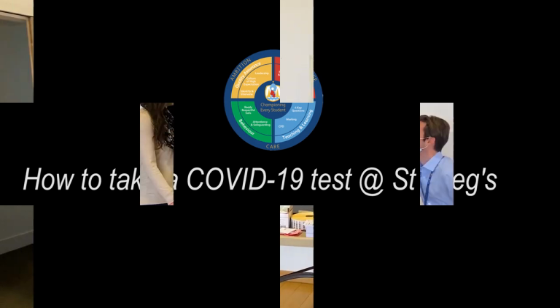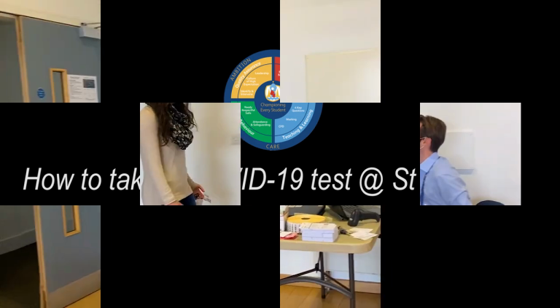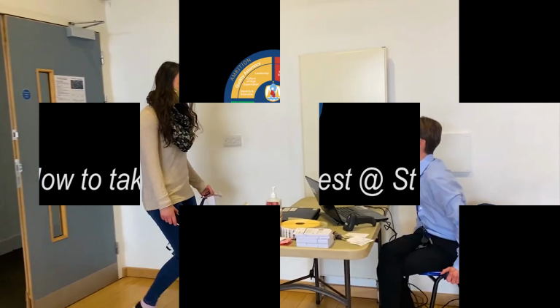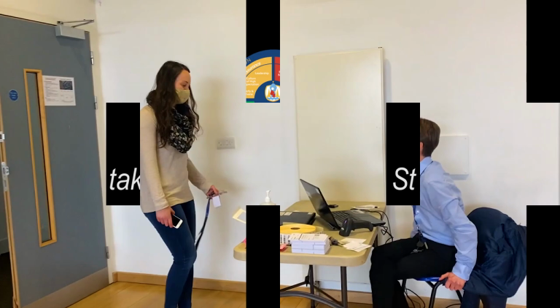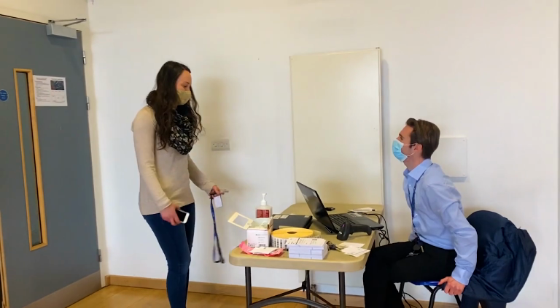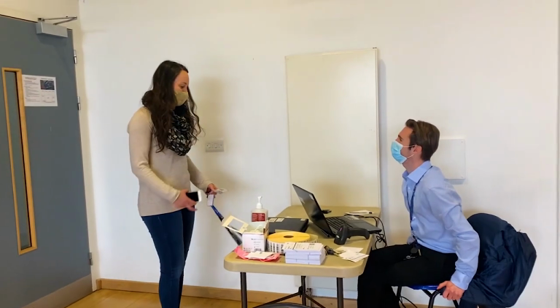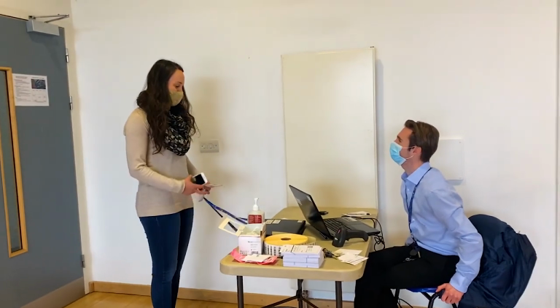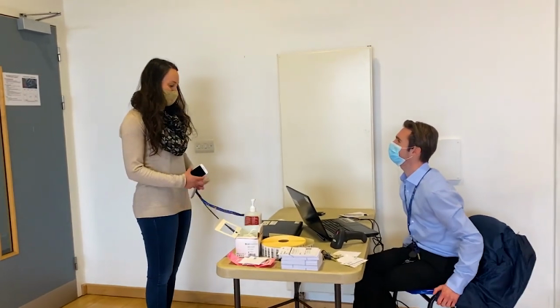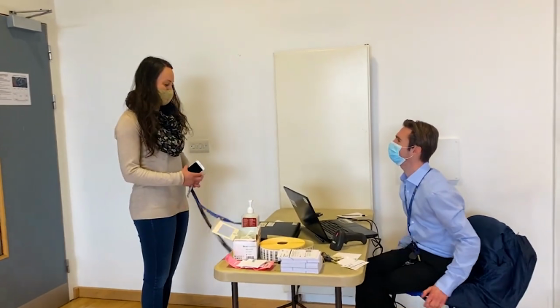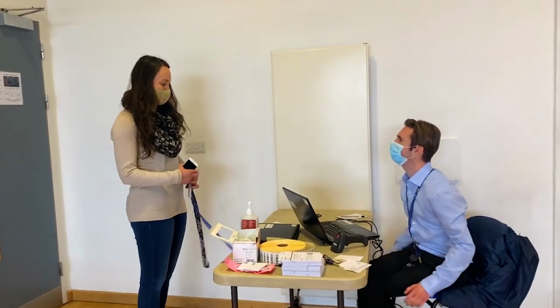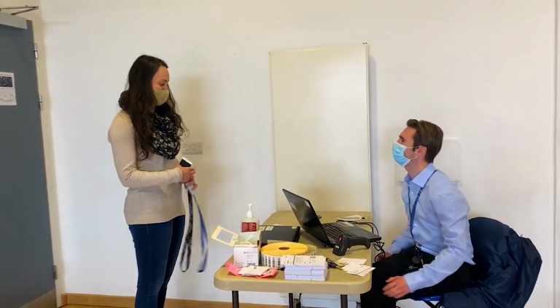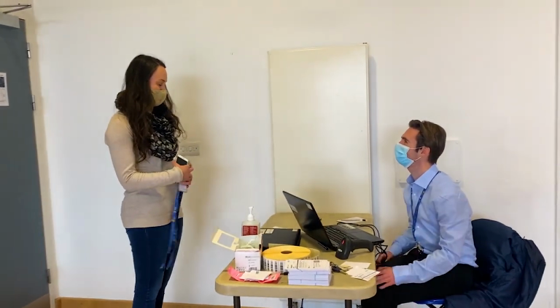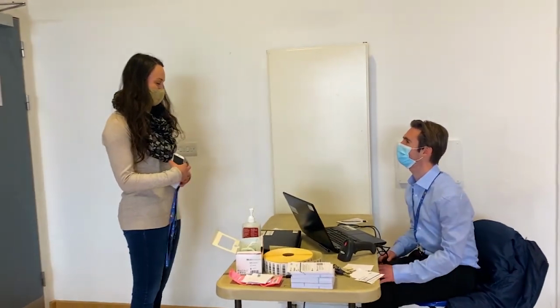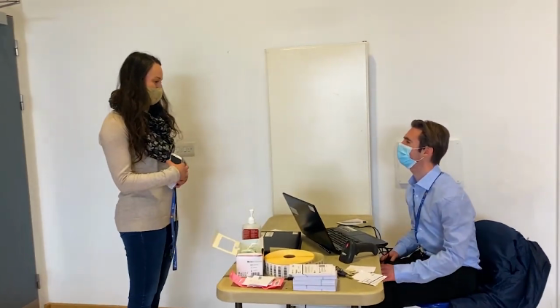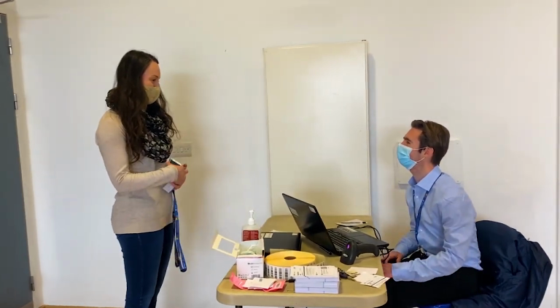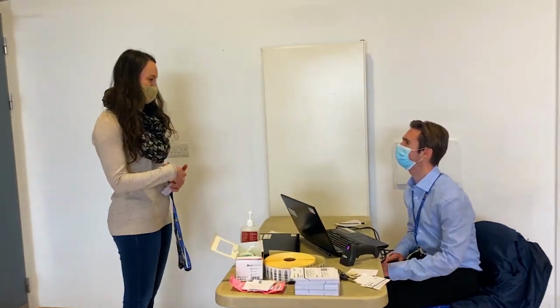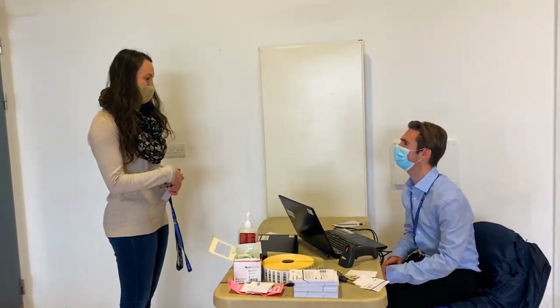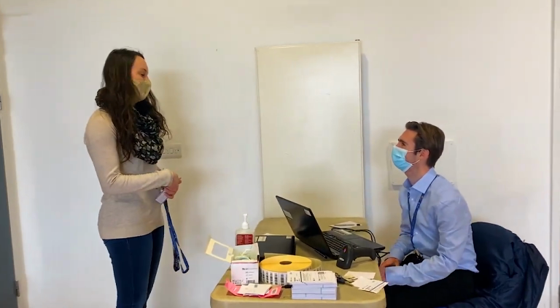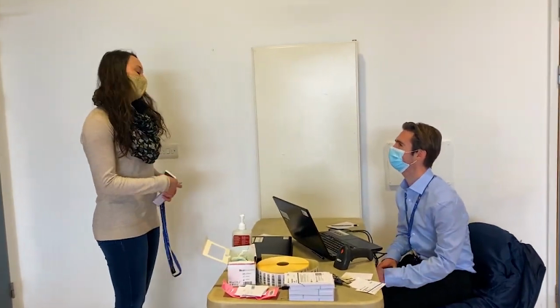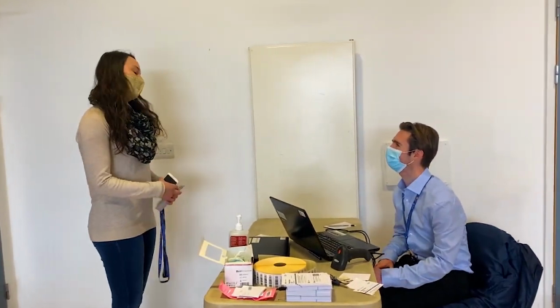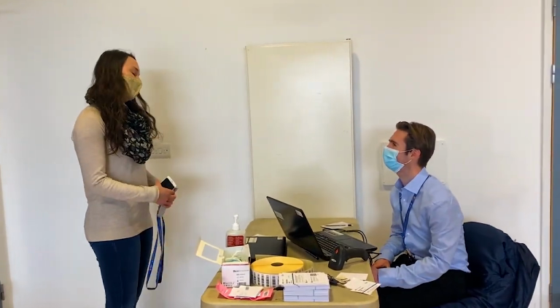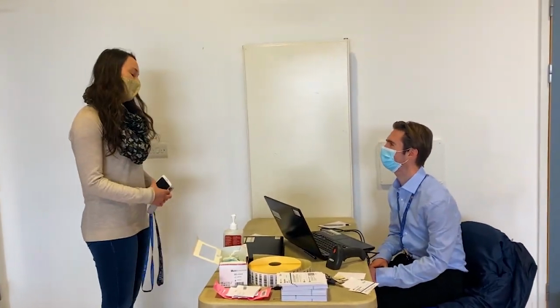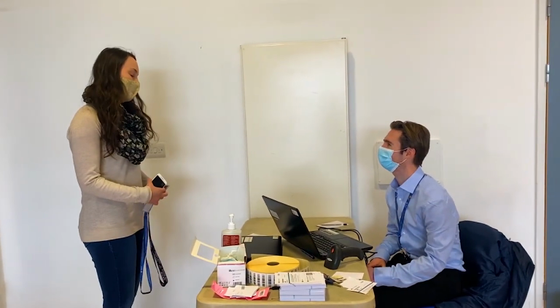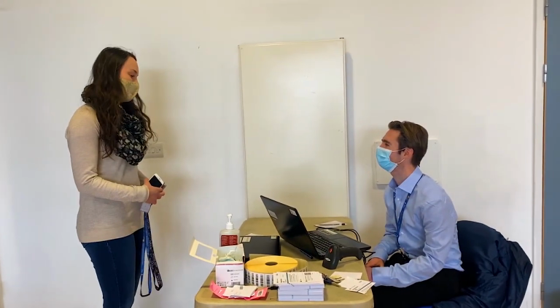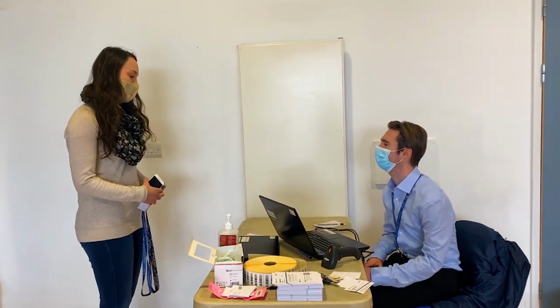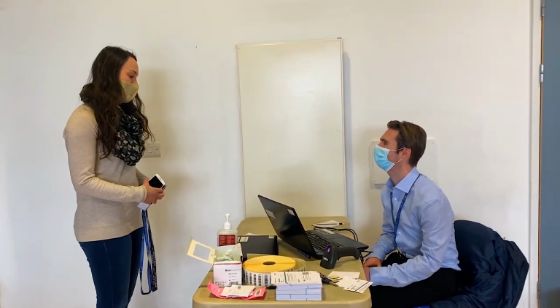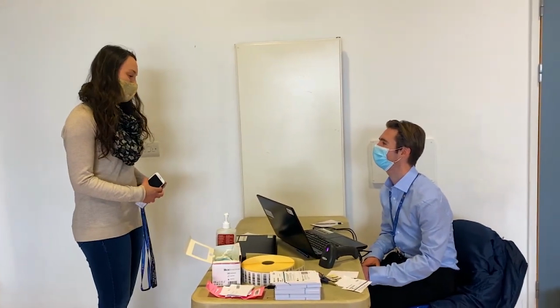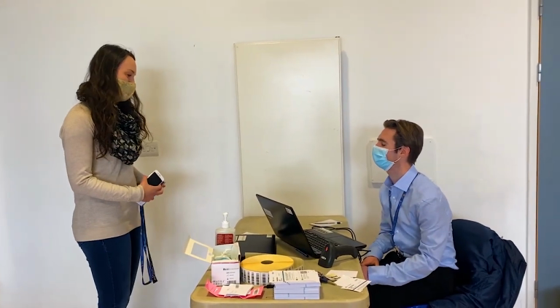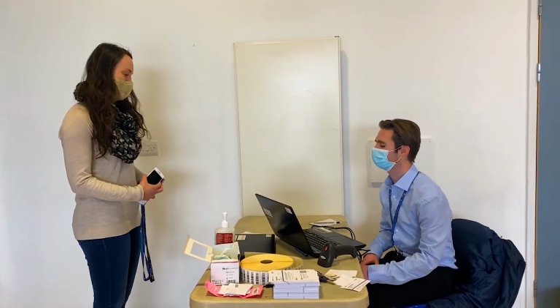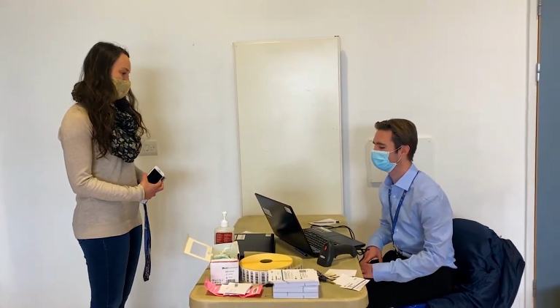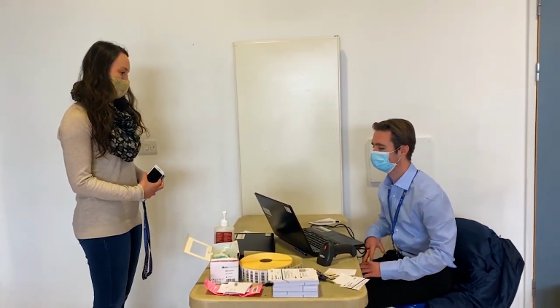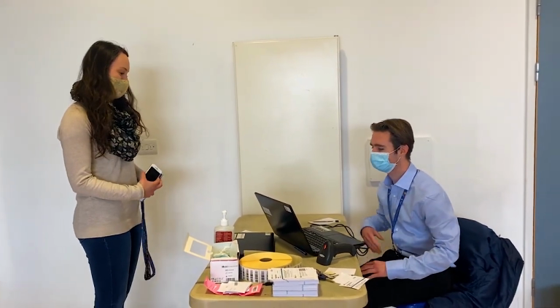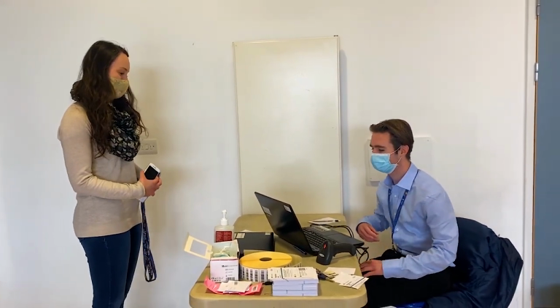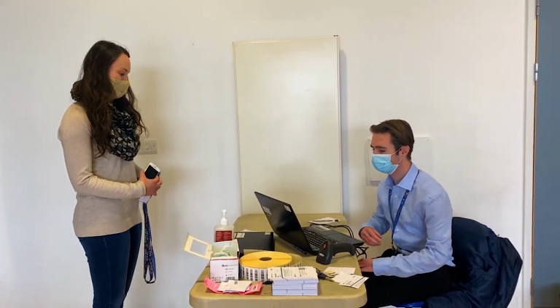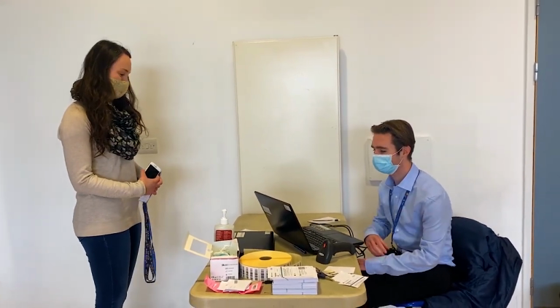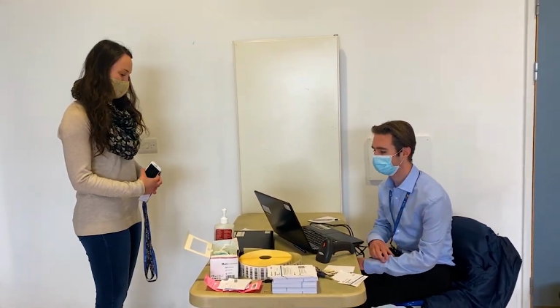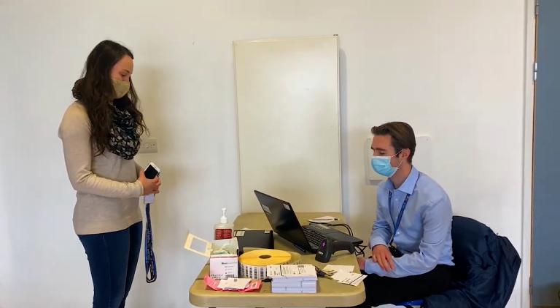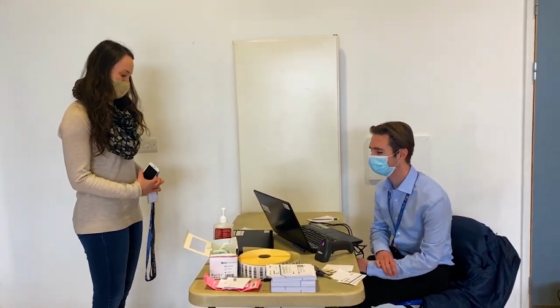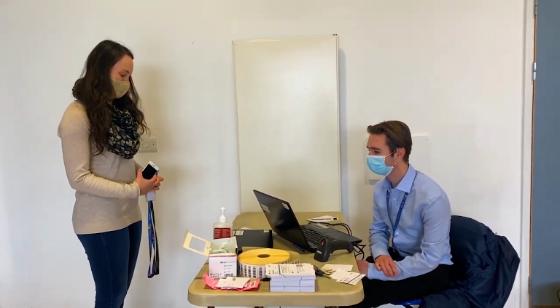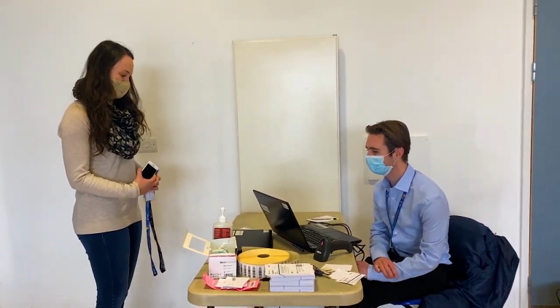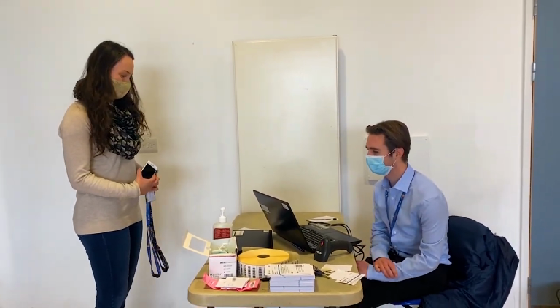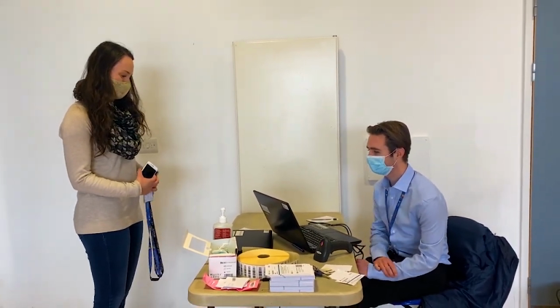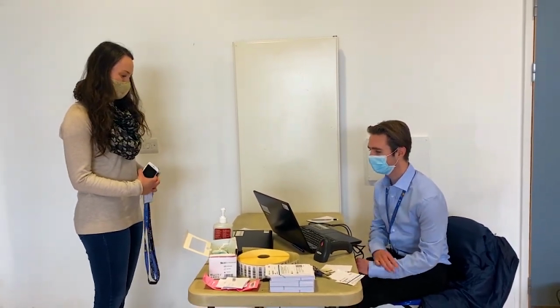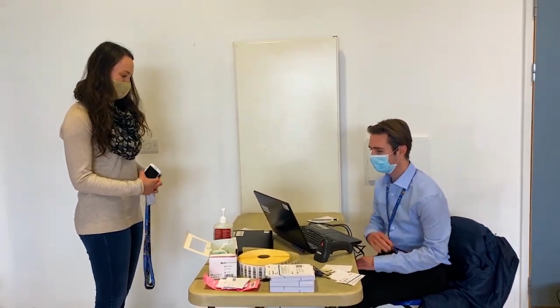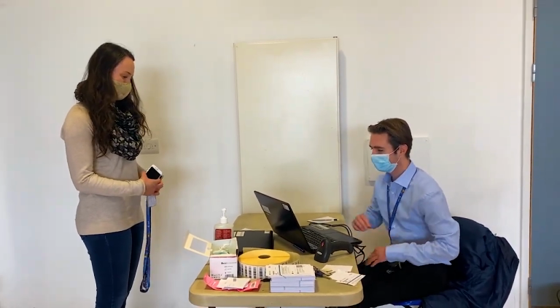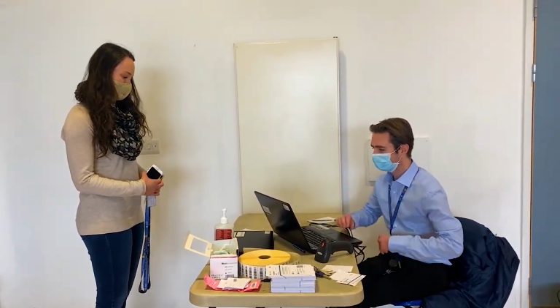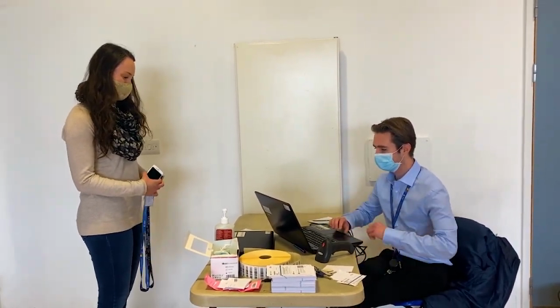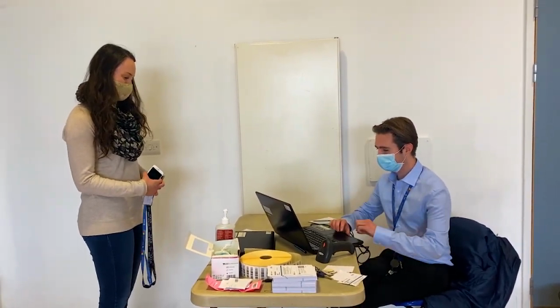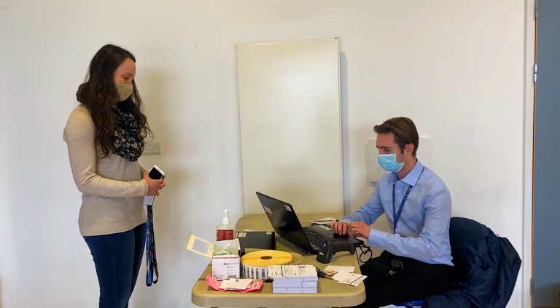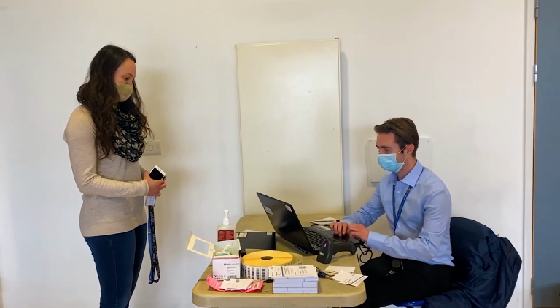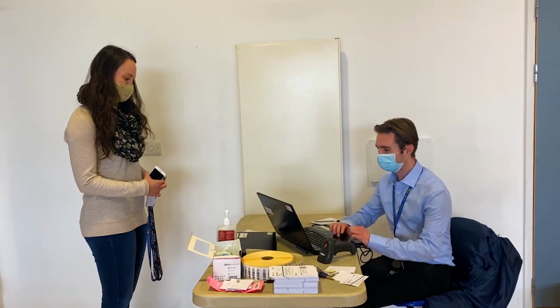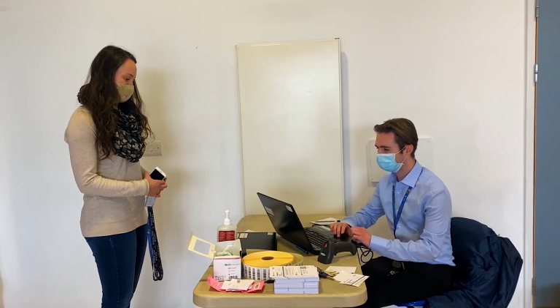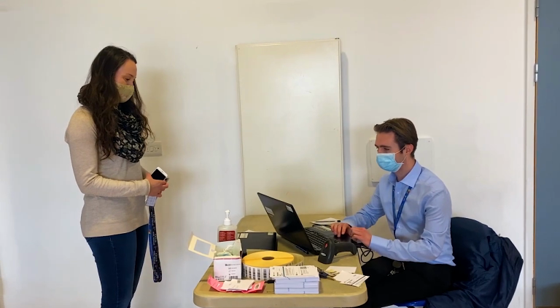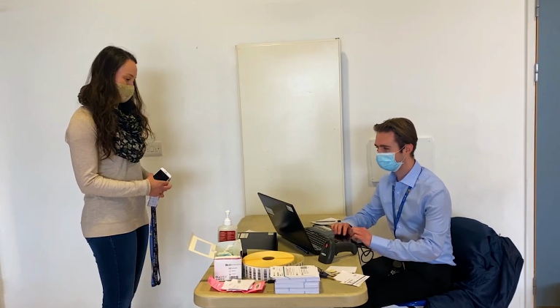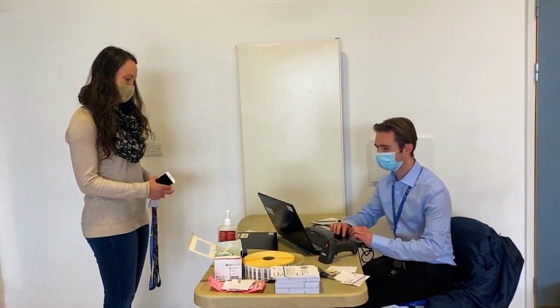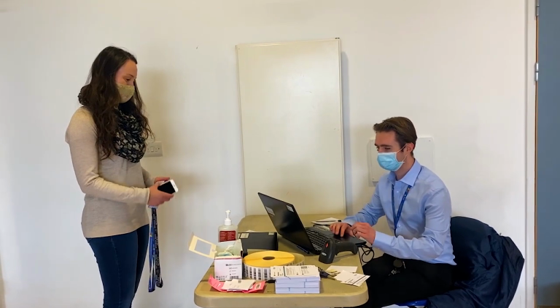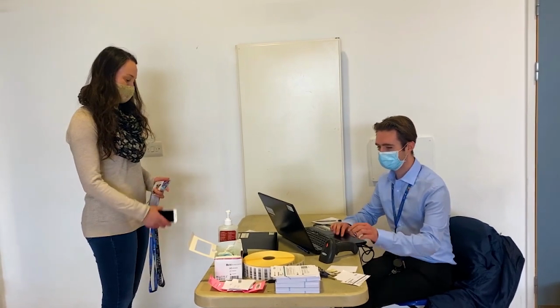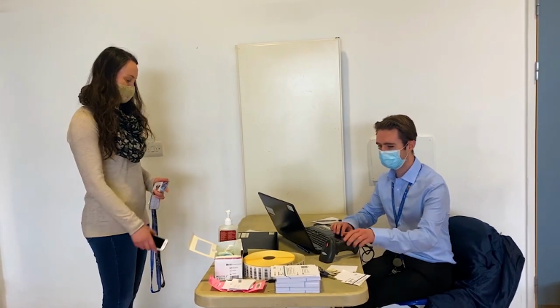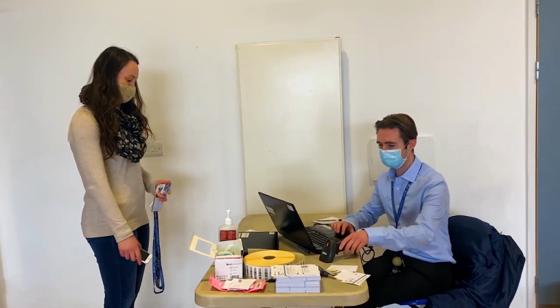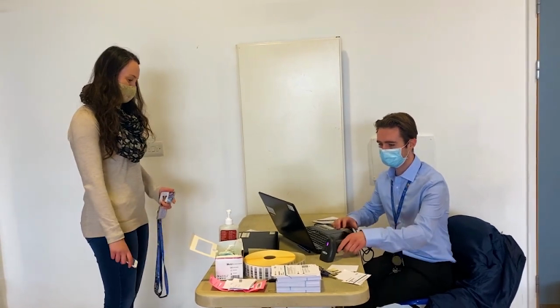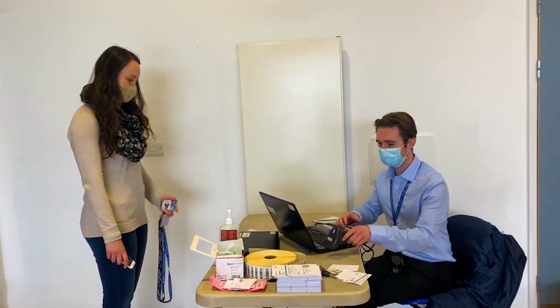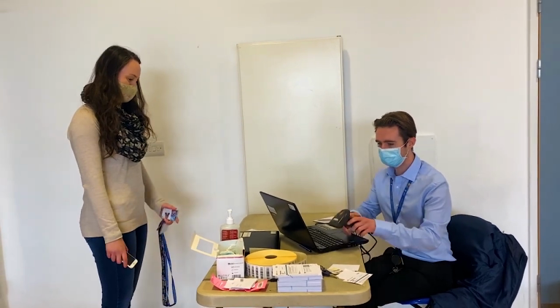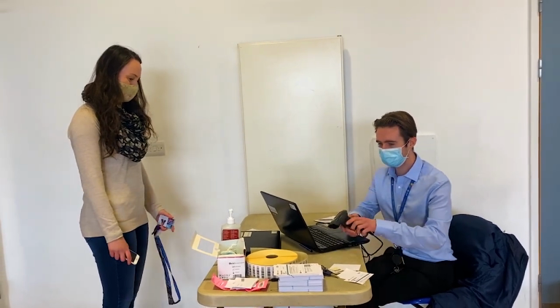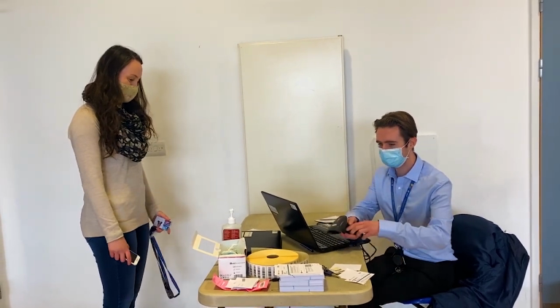Hello, are you here for the Covid-19? Yes. Okay, I just need to scan the barcode.